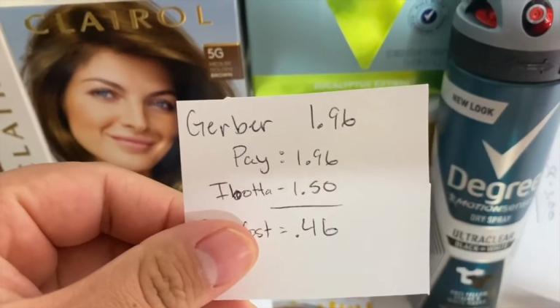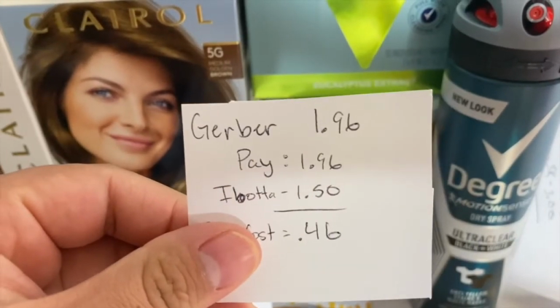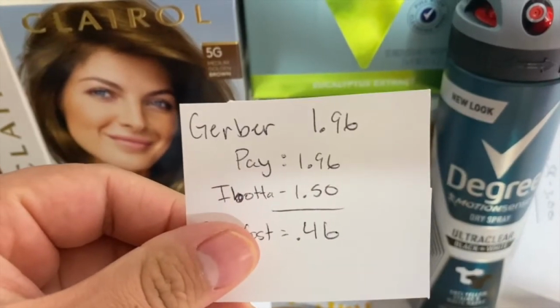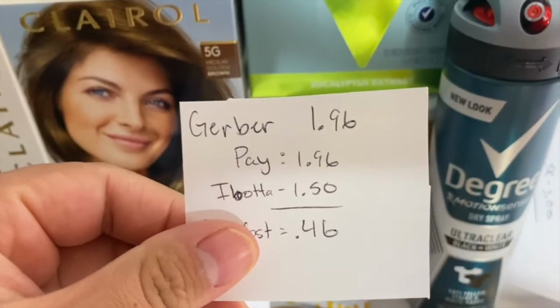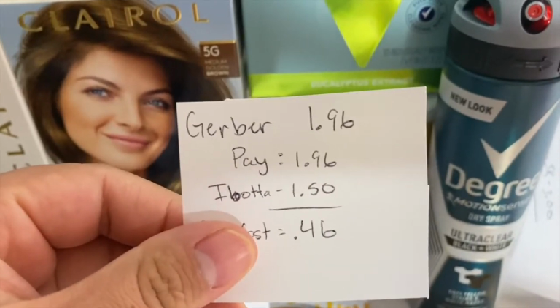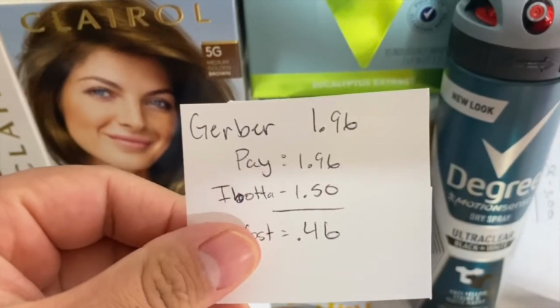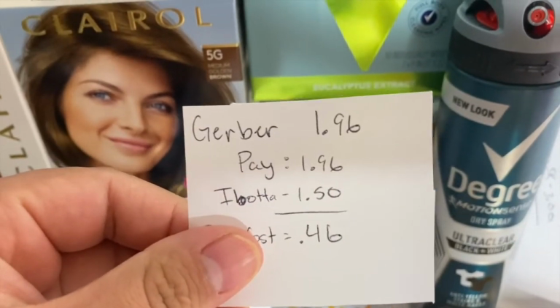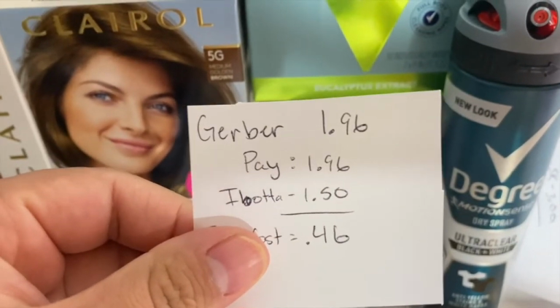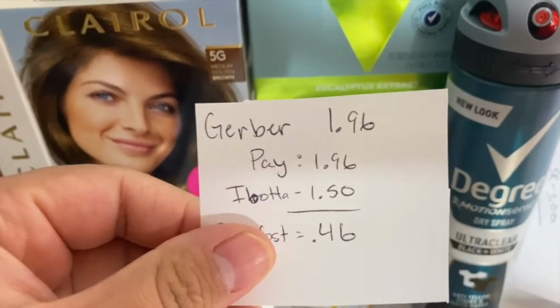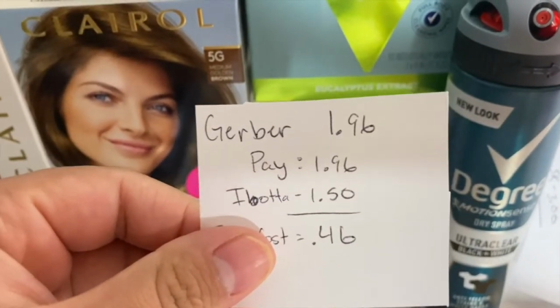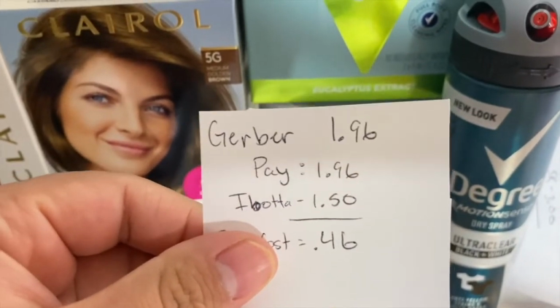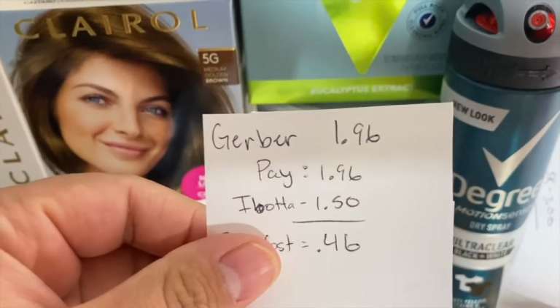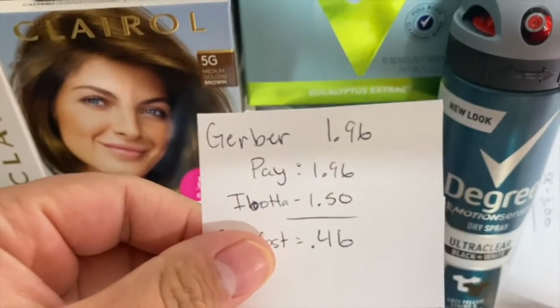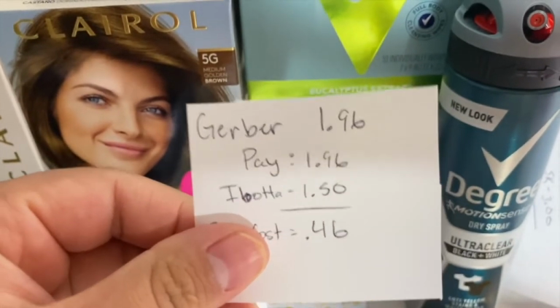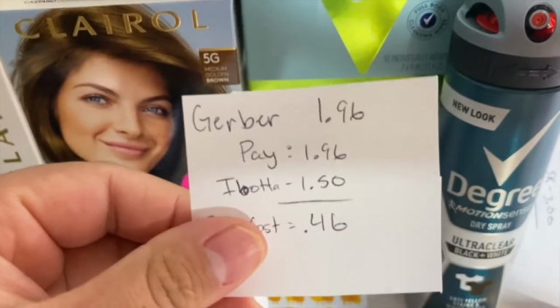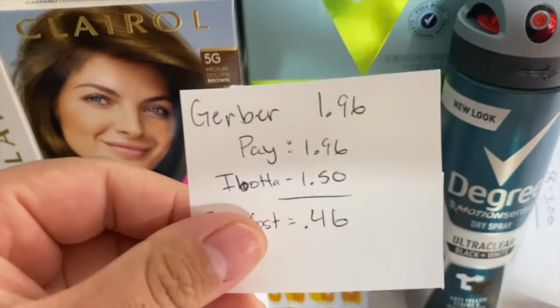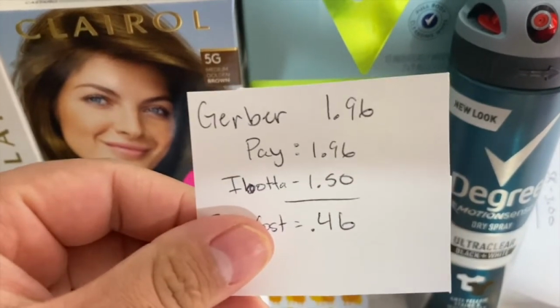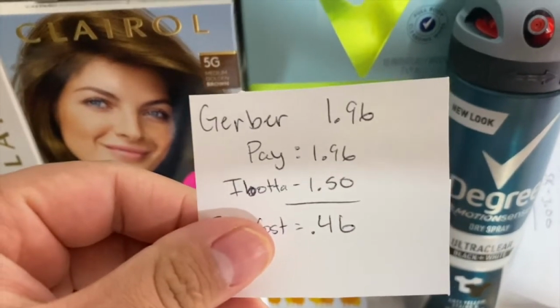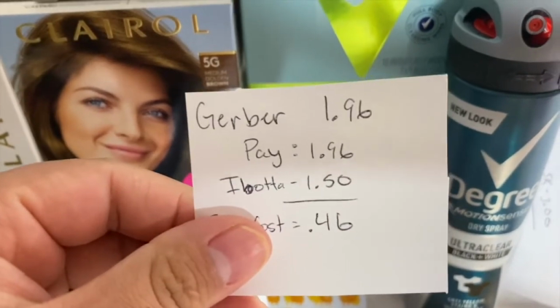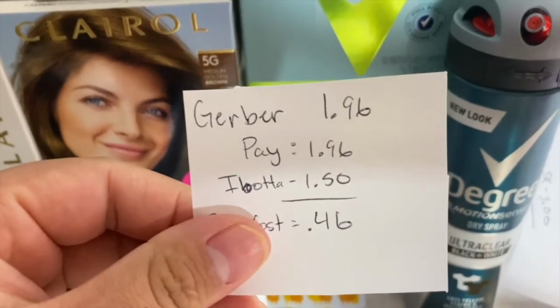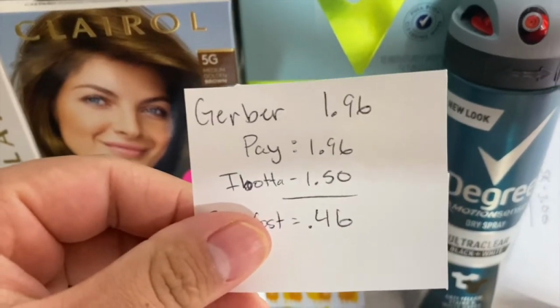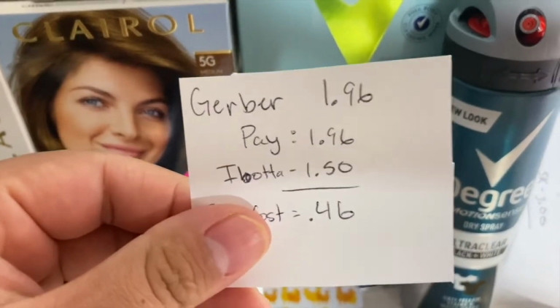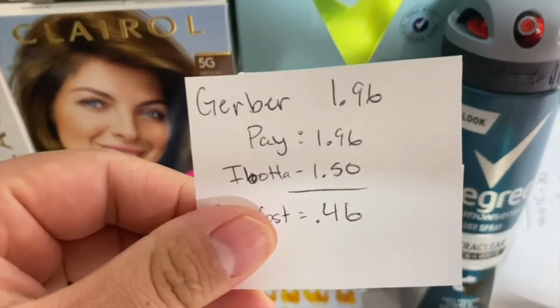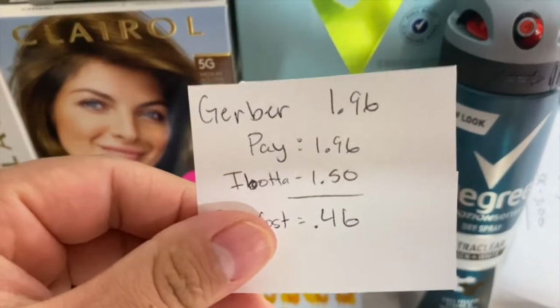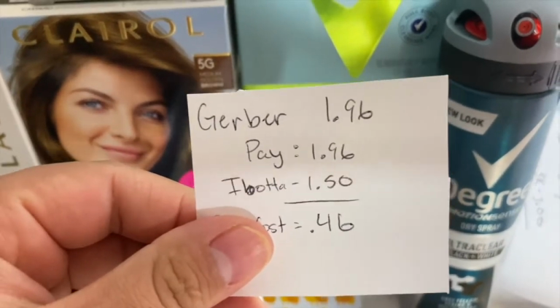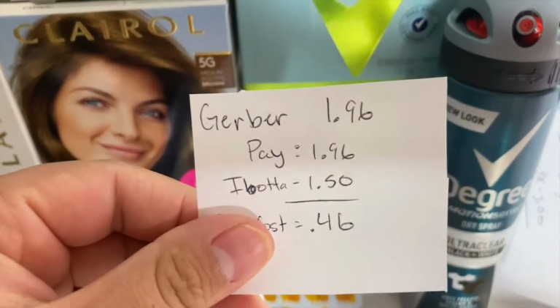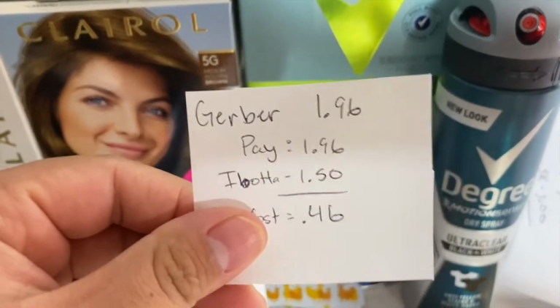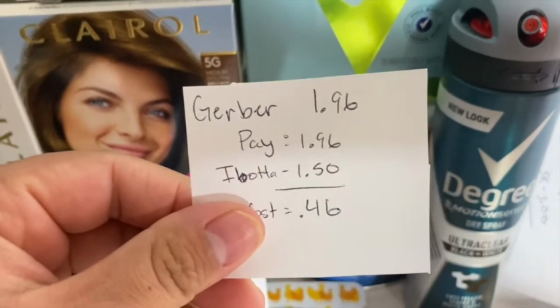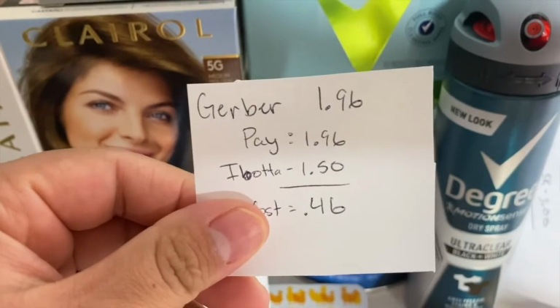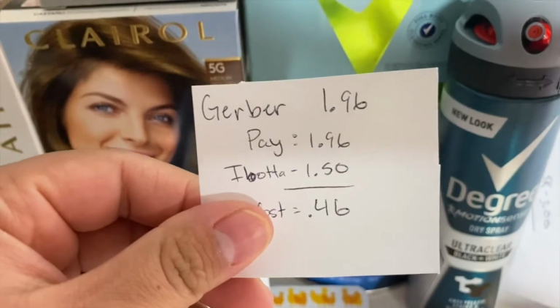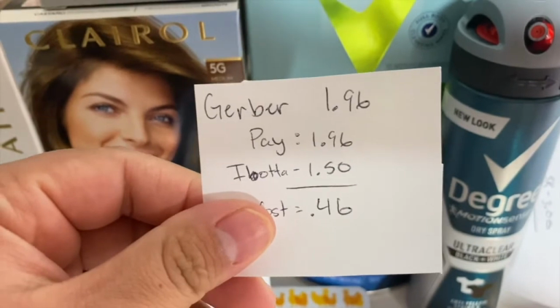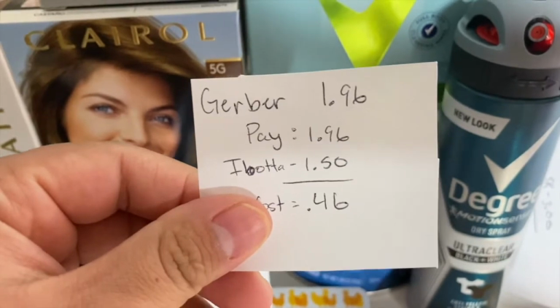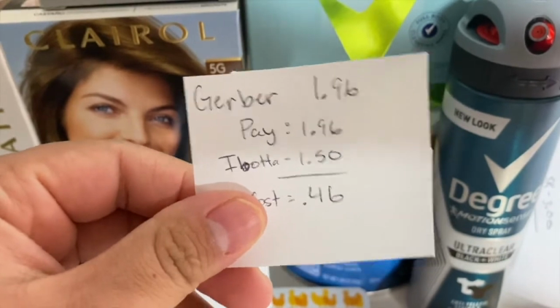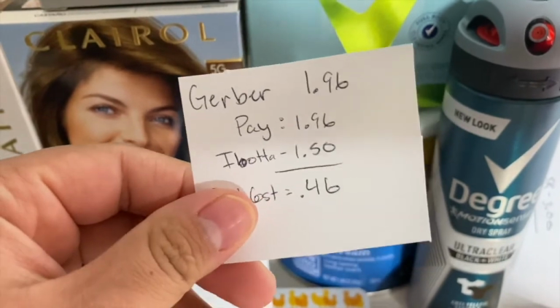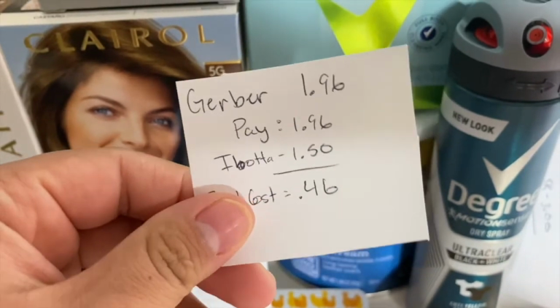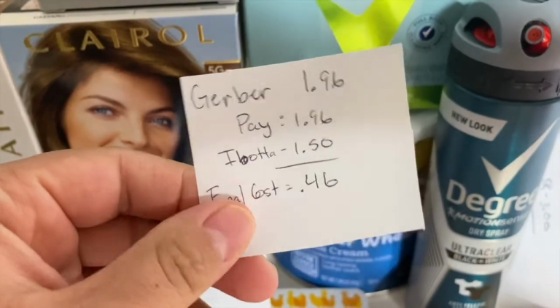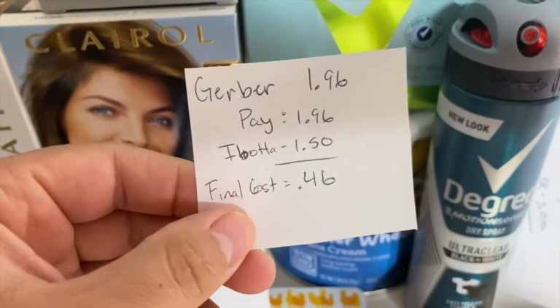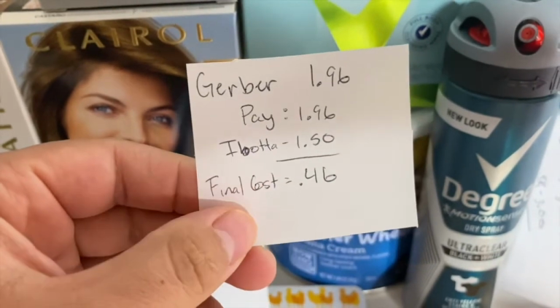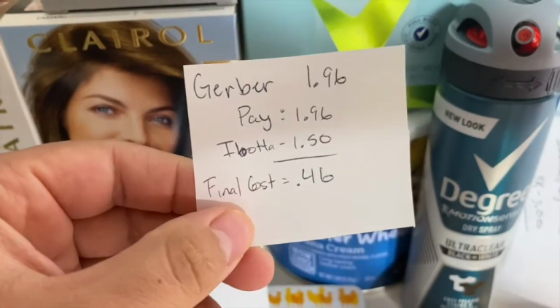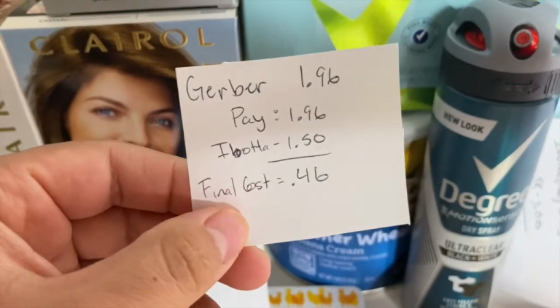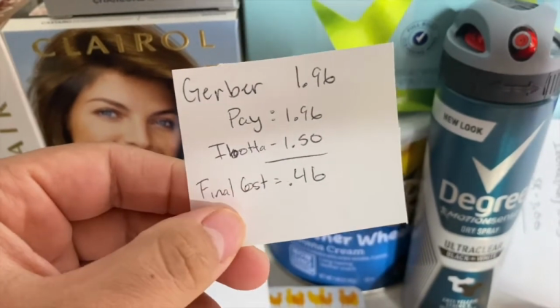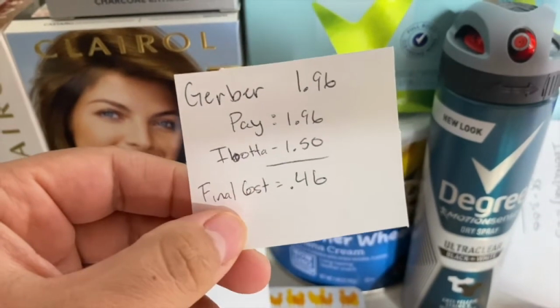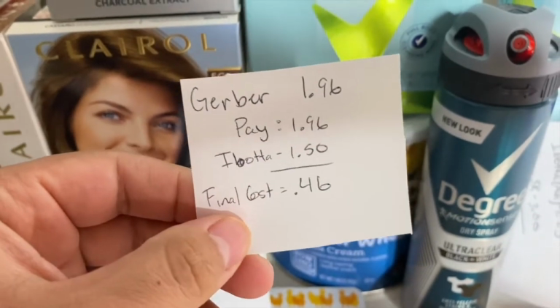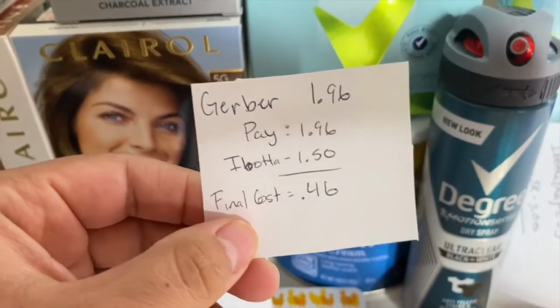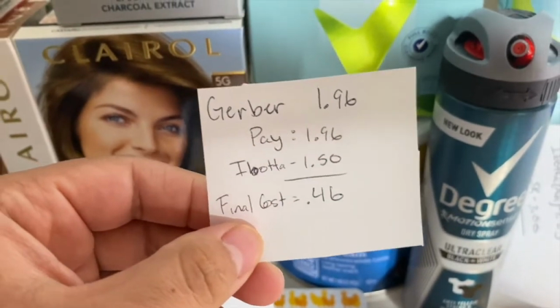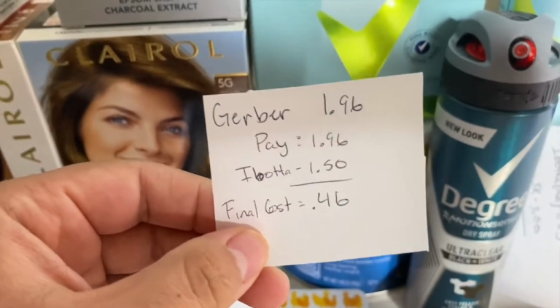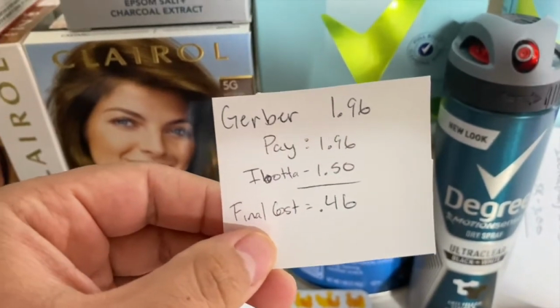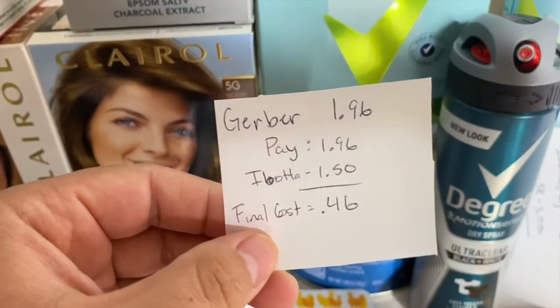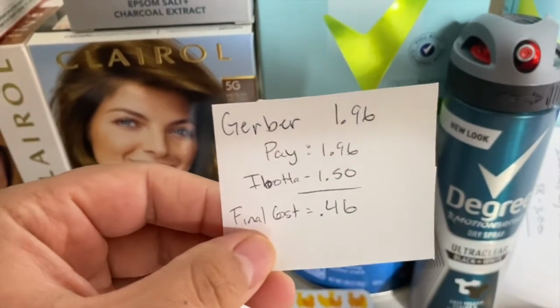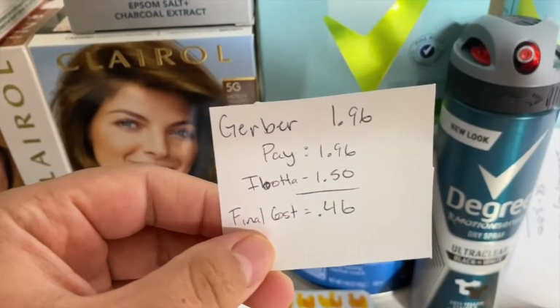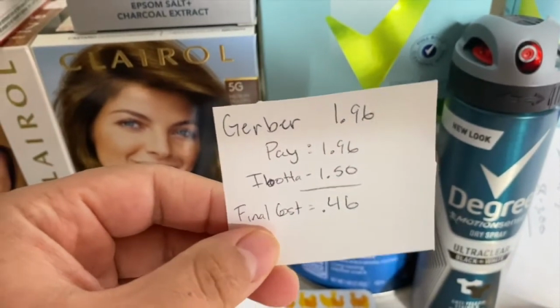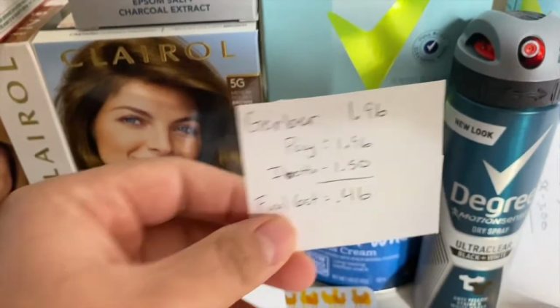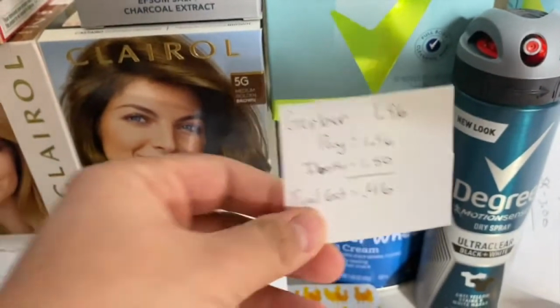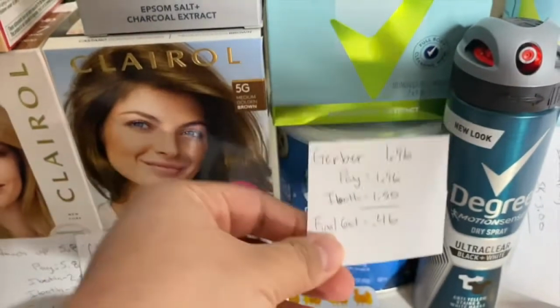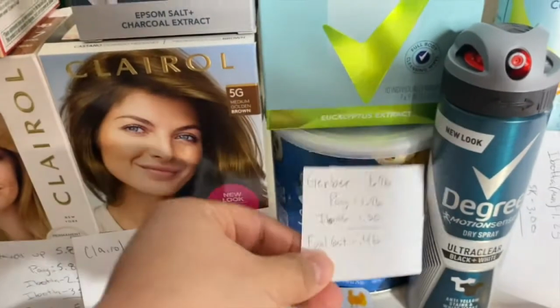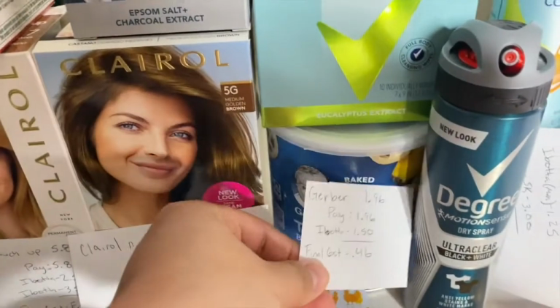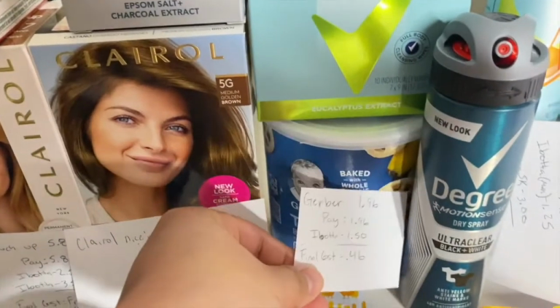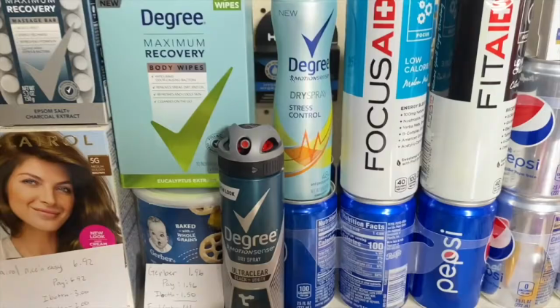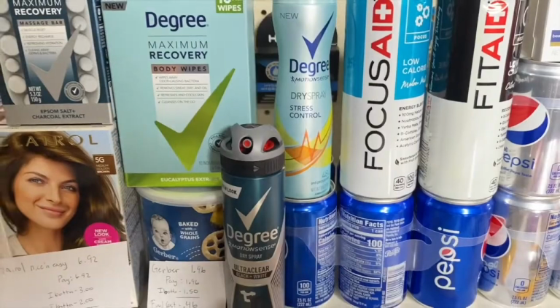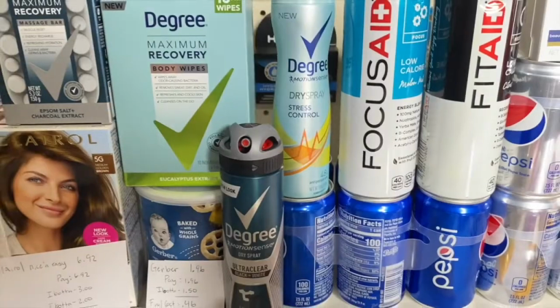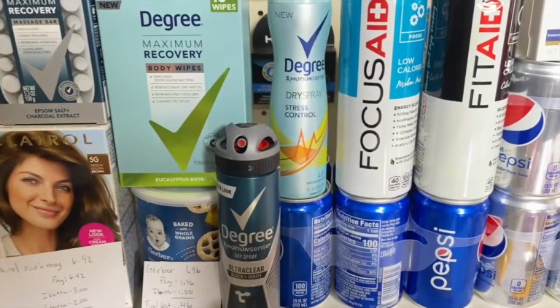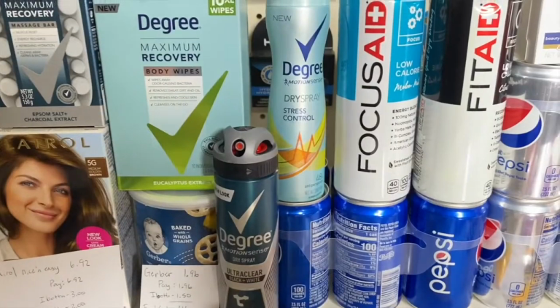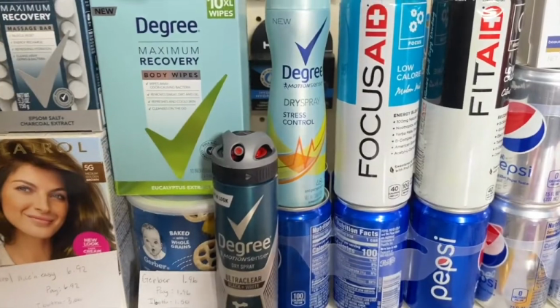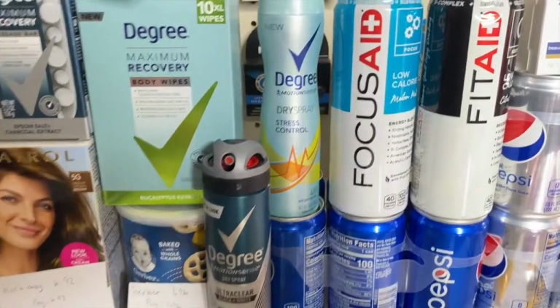These Gerber Teether Wheels are $1.96. You pay that in store and submit to Ibotta for $1.50 back, making the final cost just 46 cents.